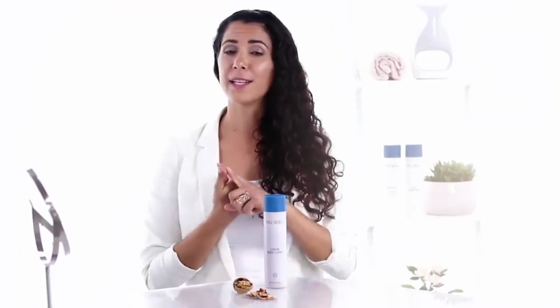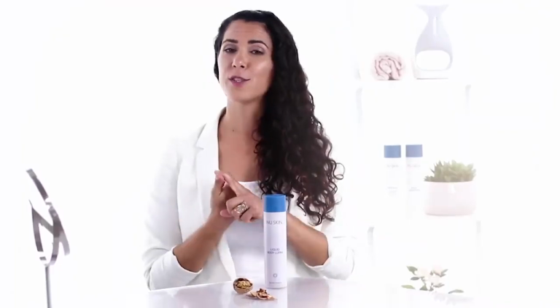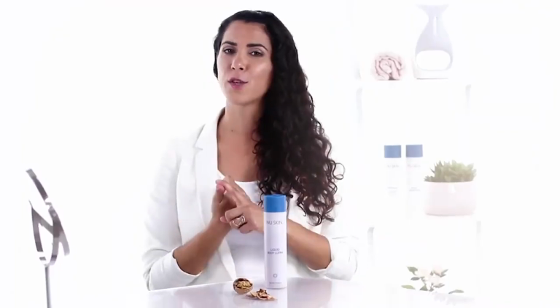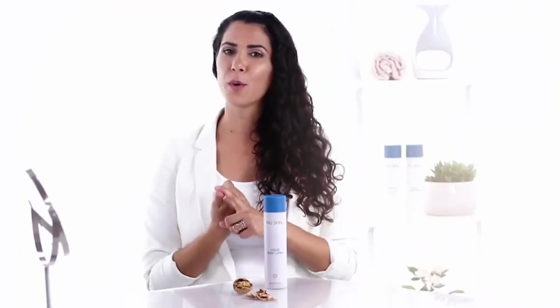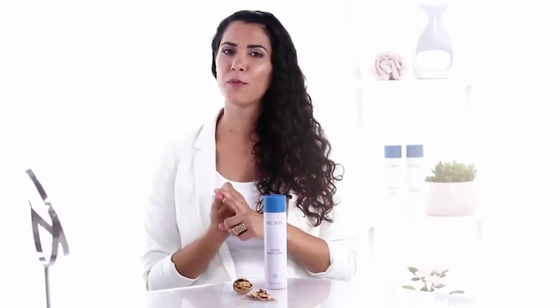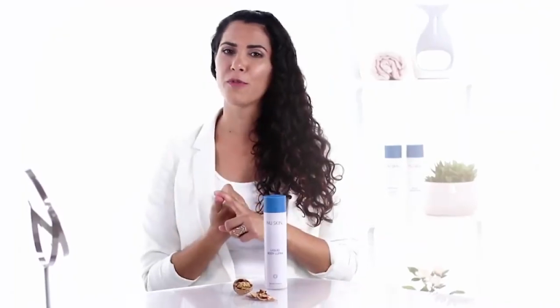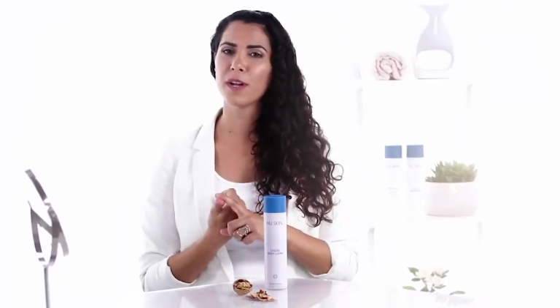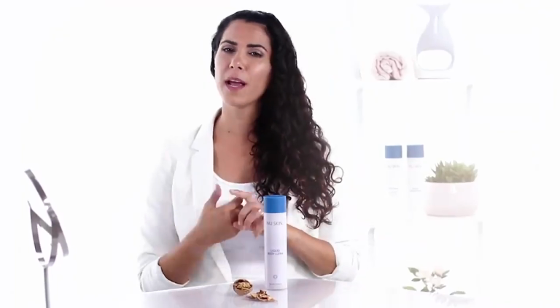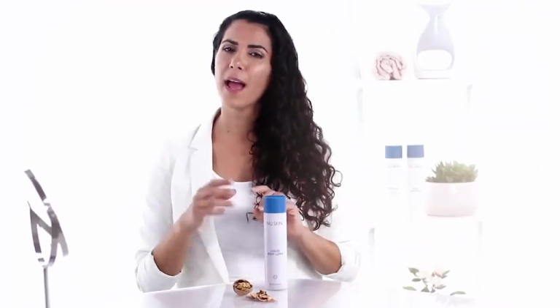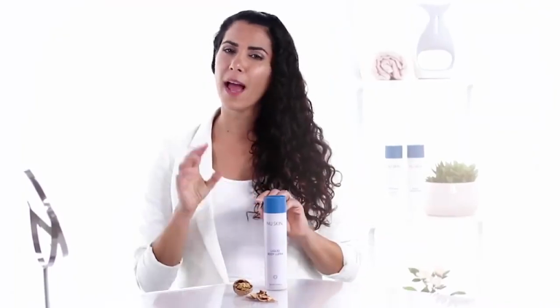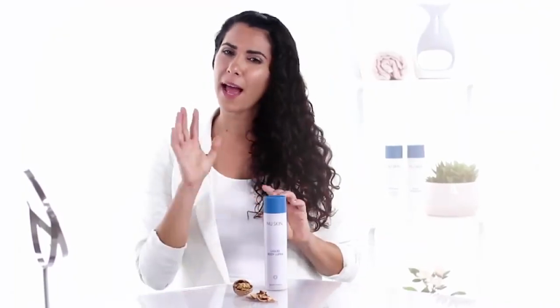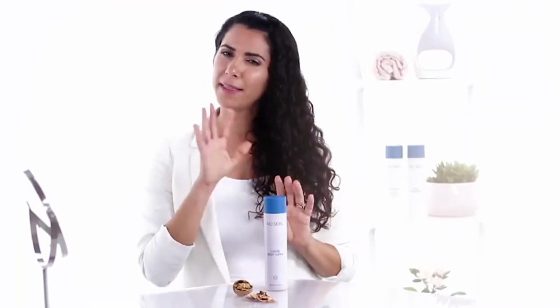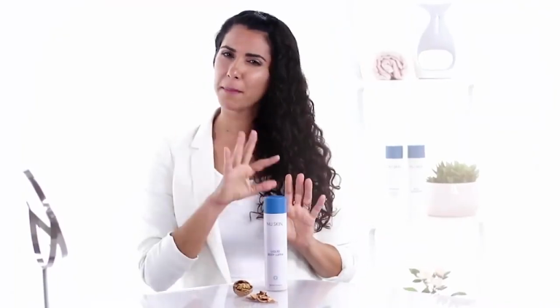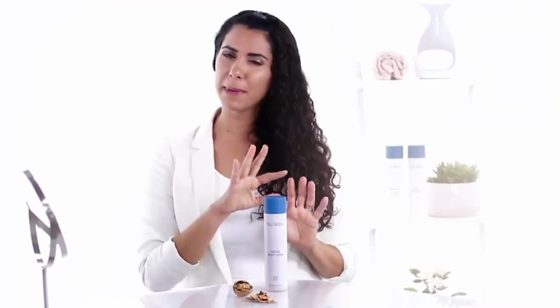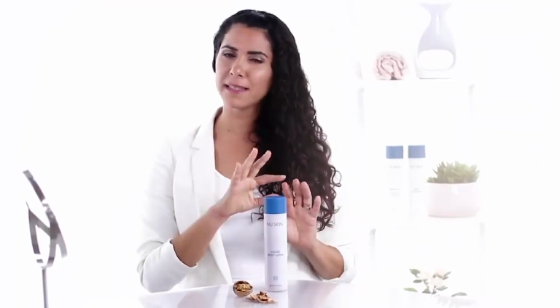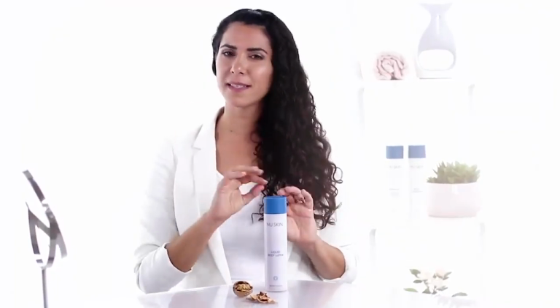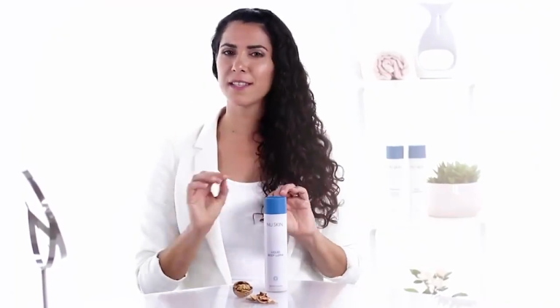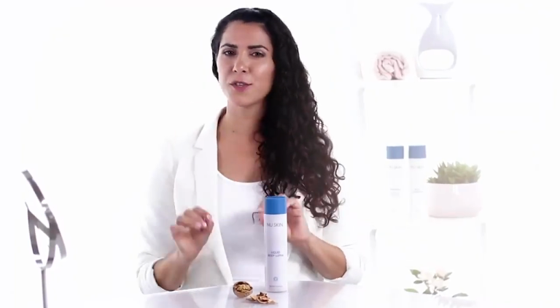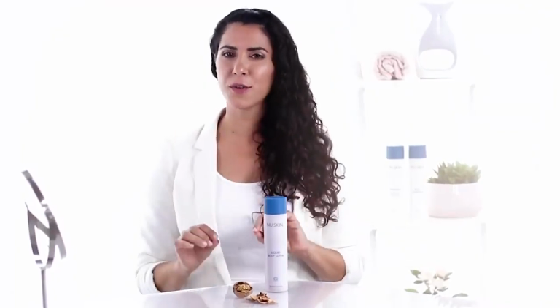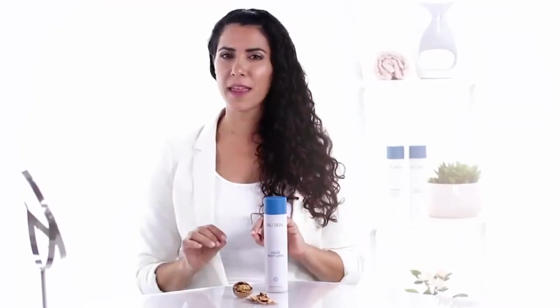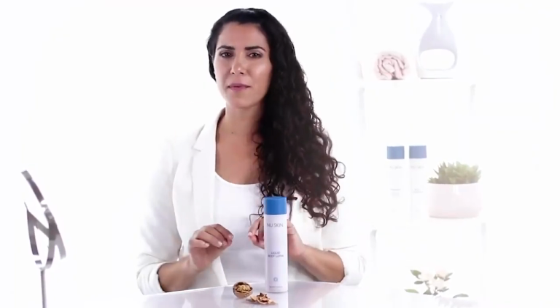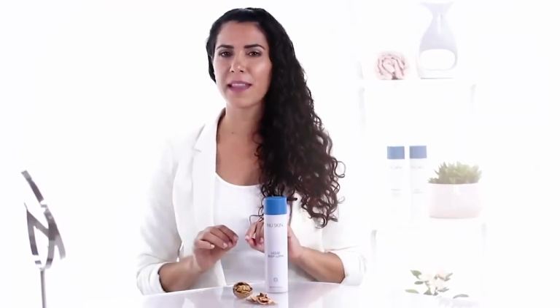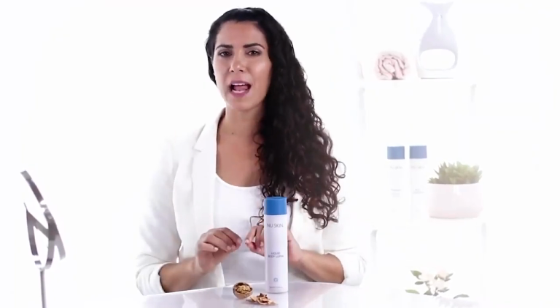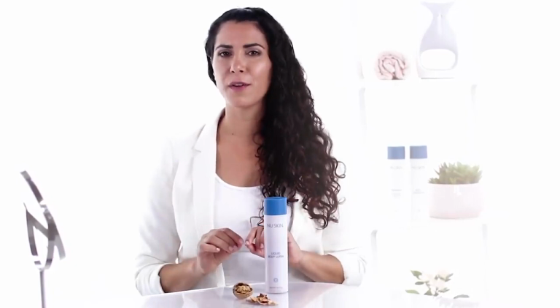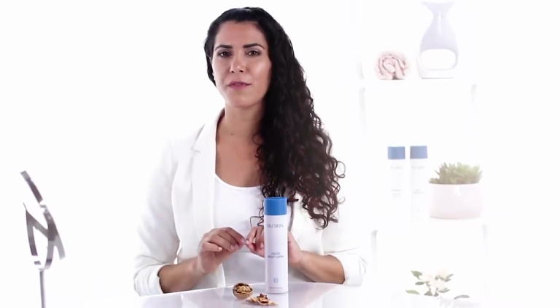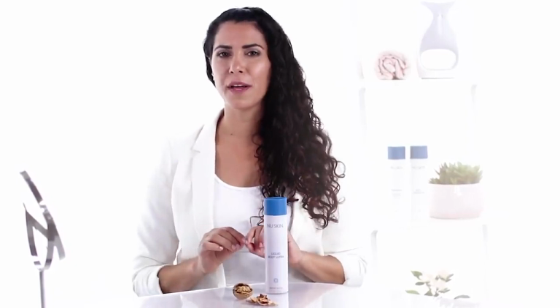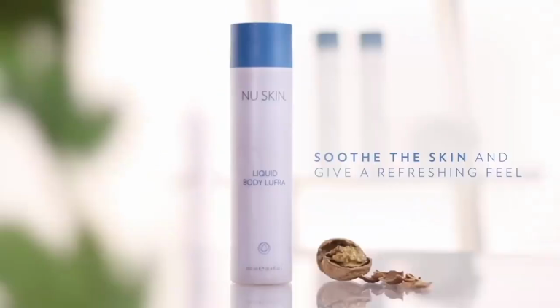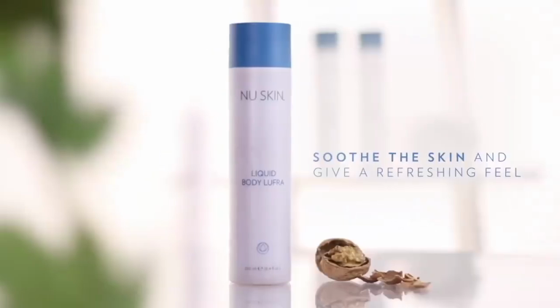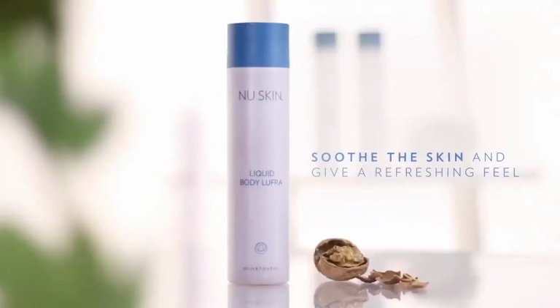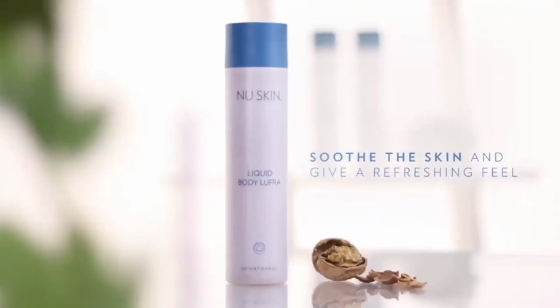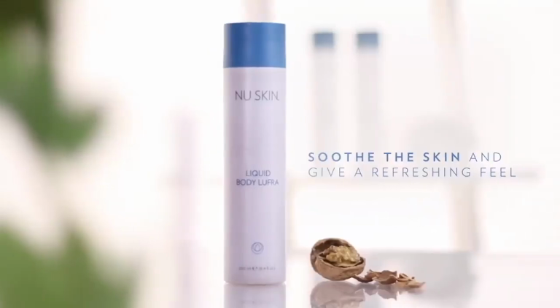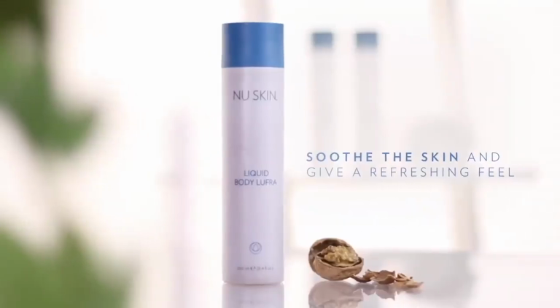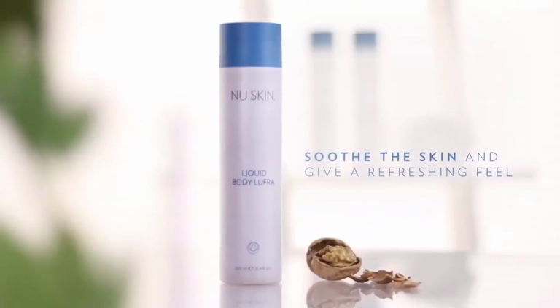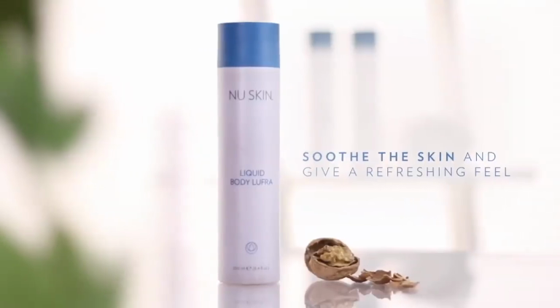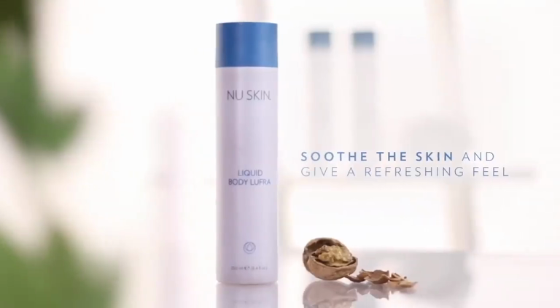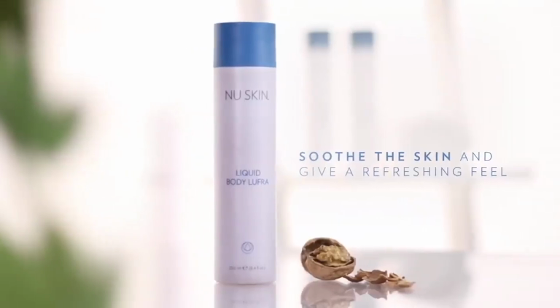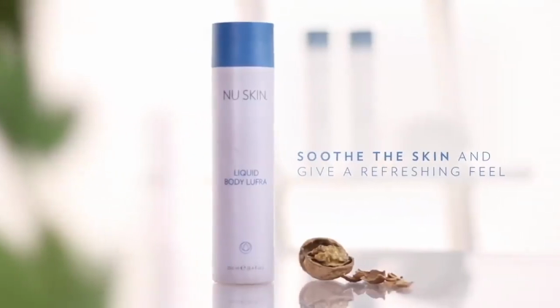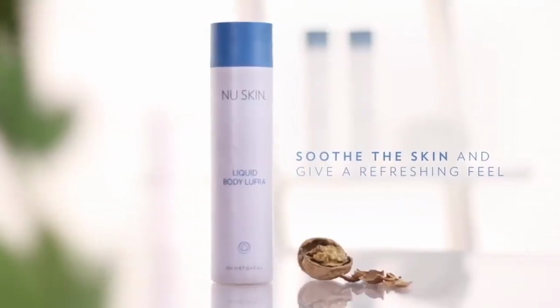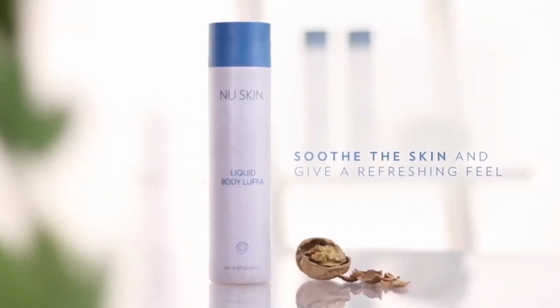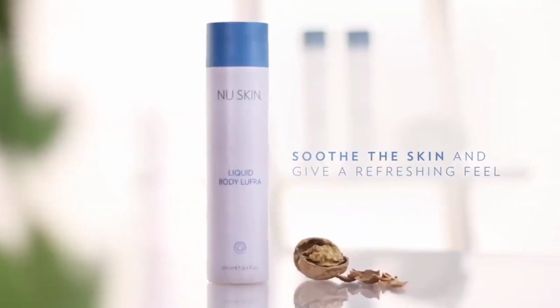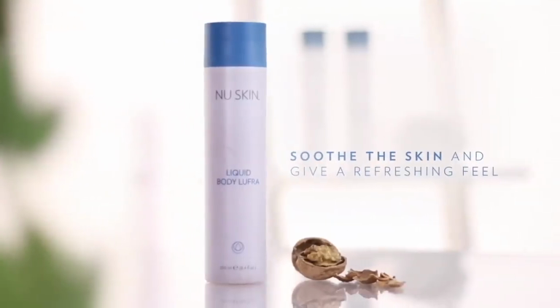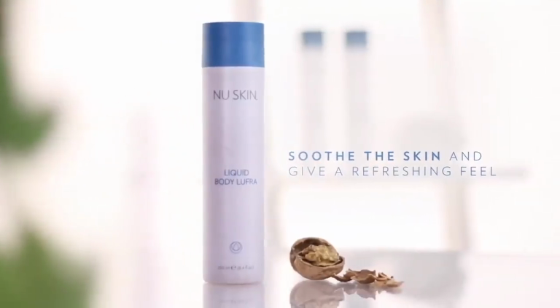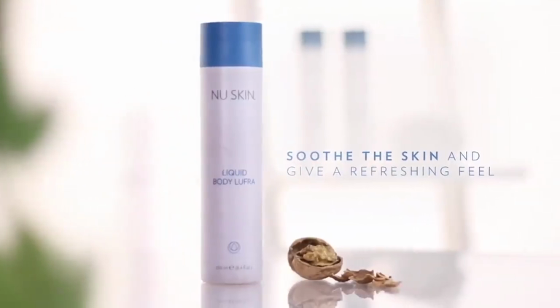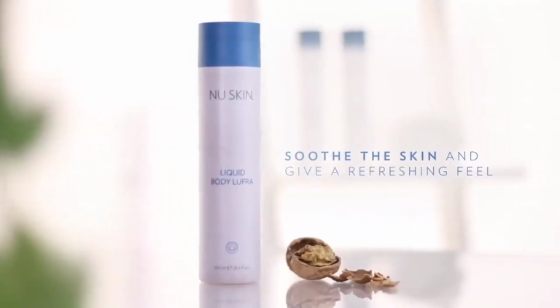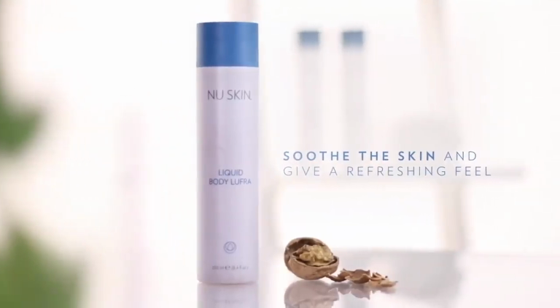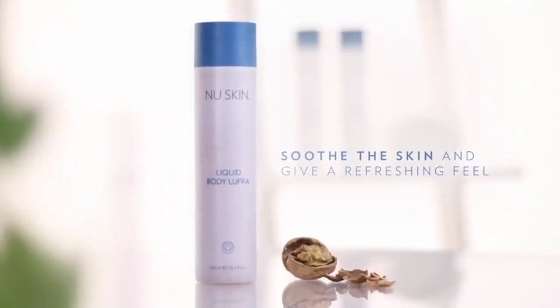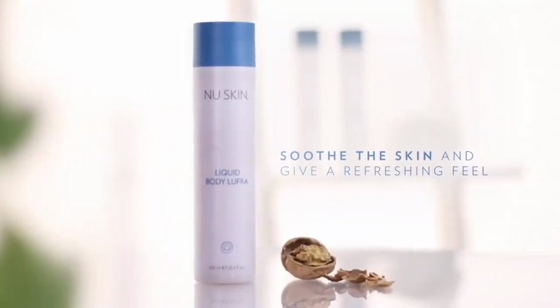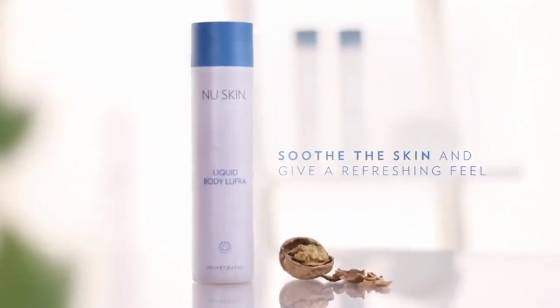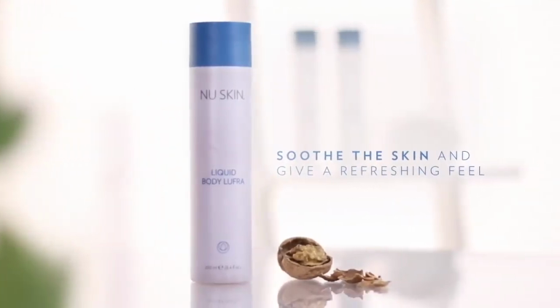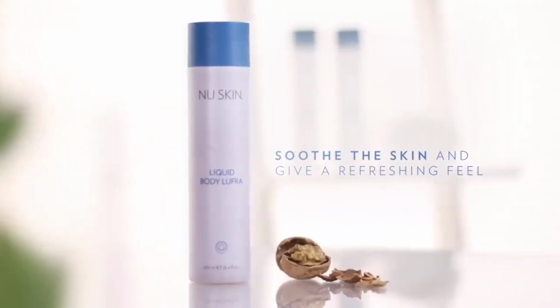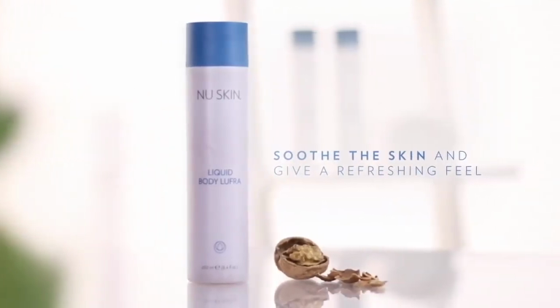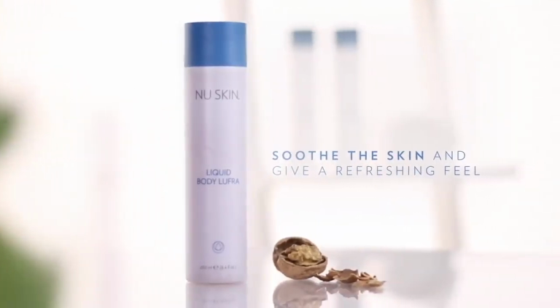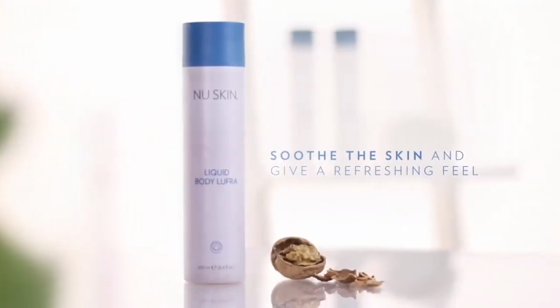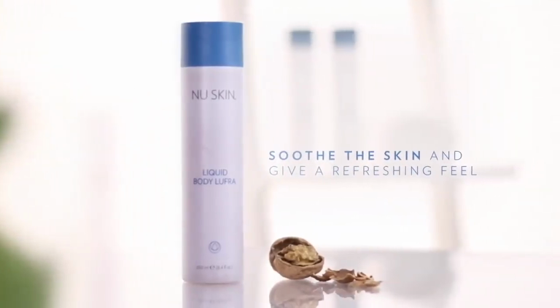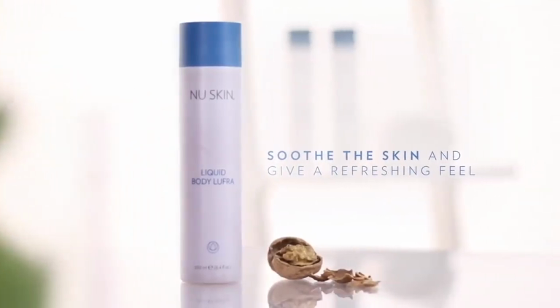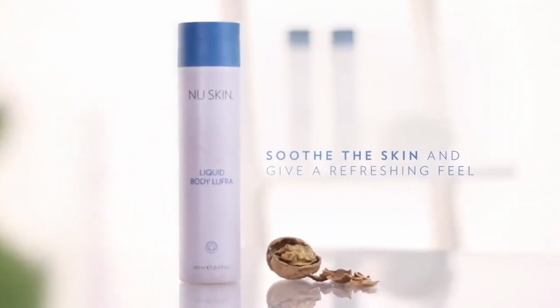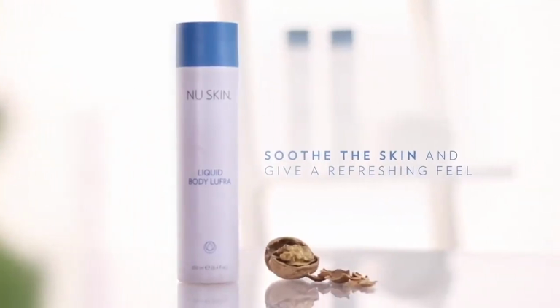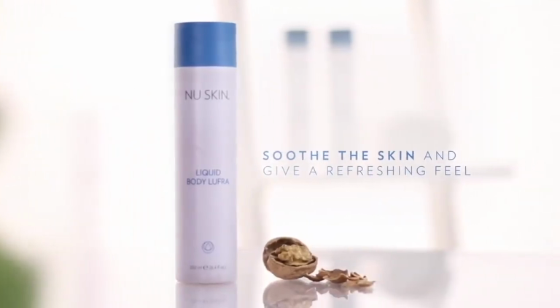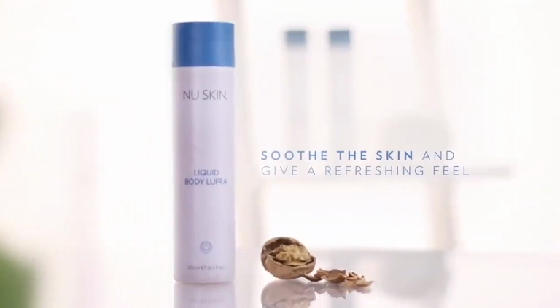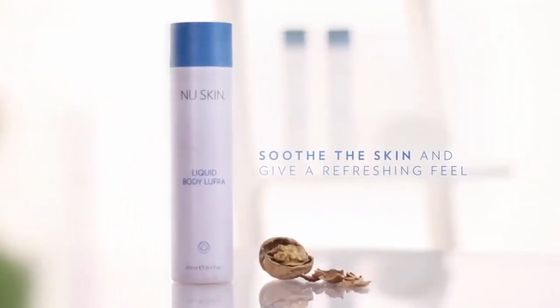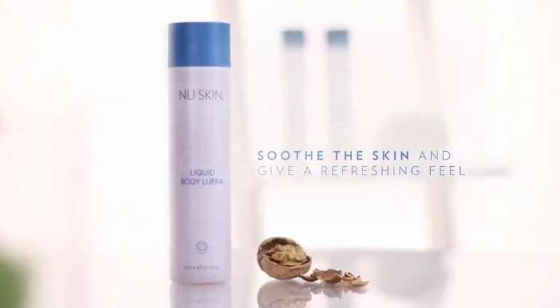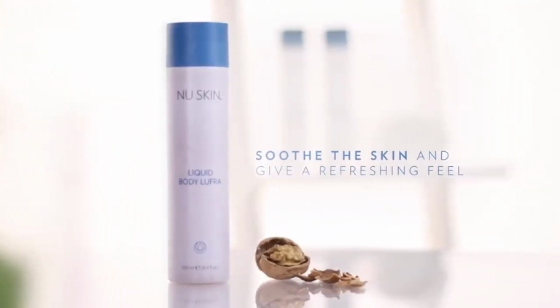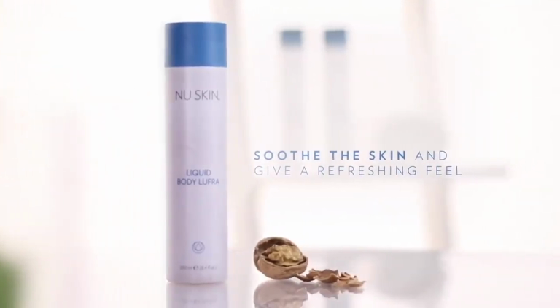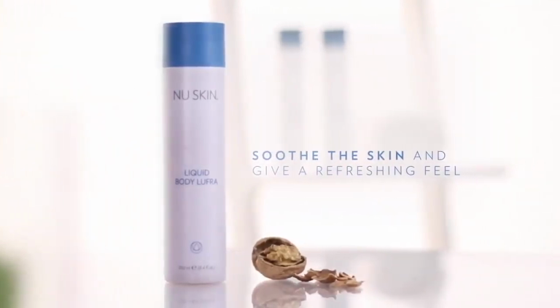It's soap free and the mint scent together with aloe vera will improve the moisture level, soothe the skin and give it a refreshing feel.